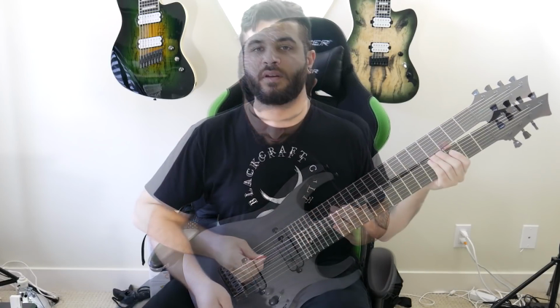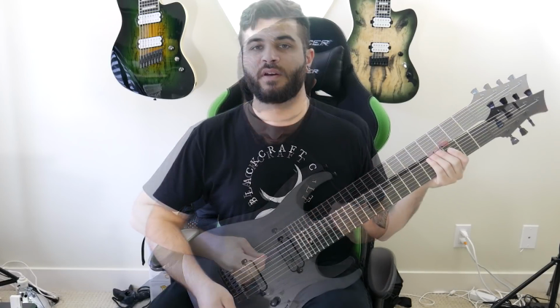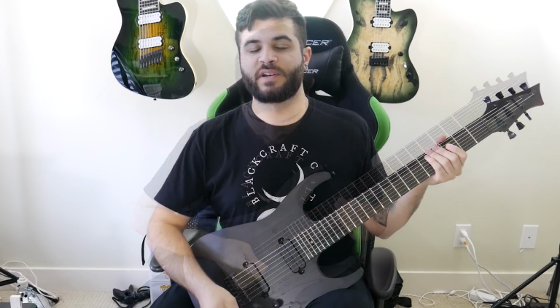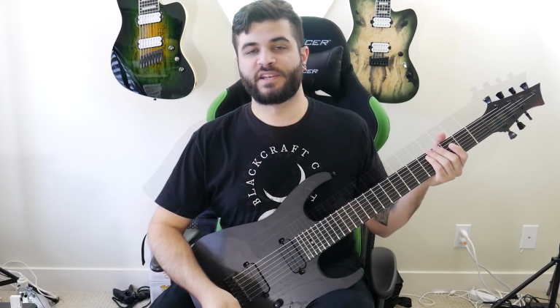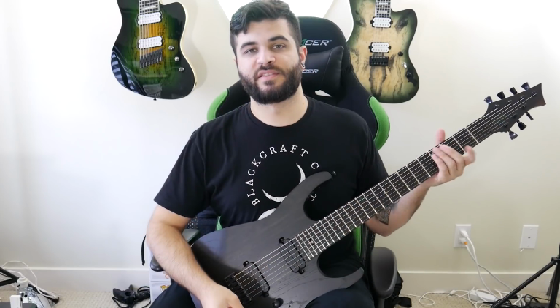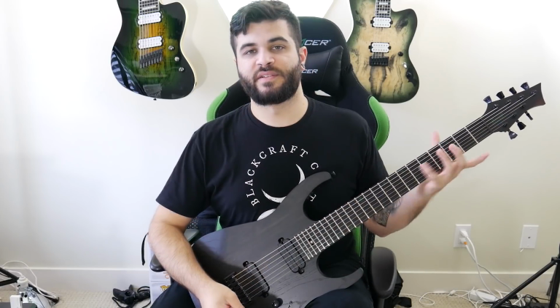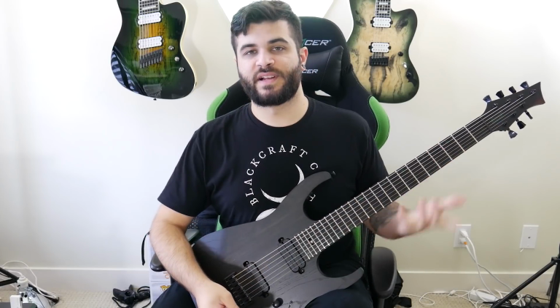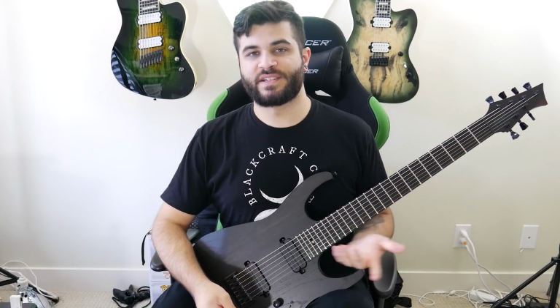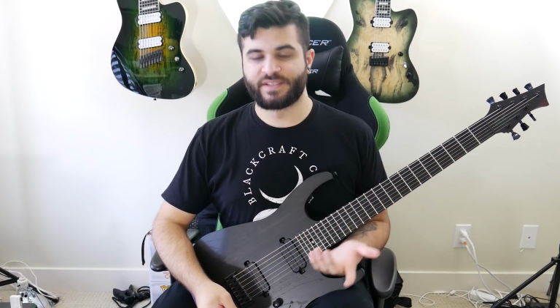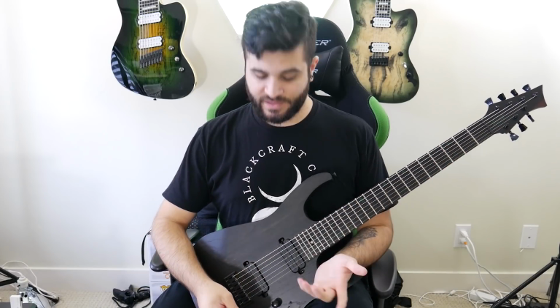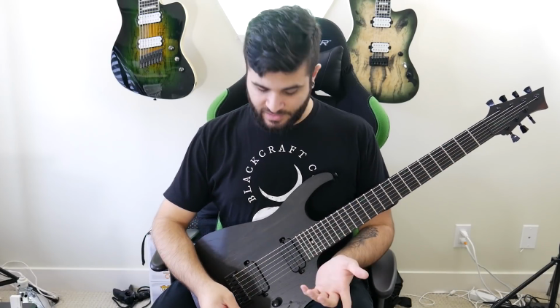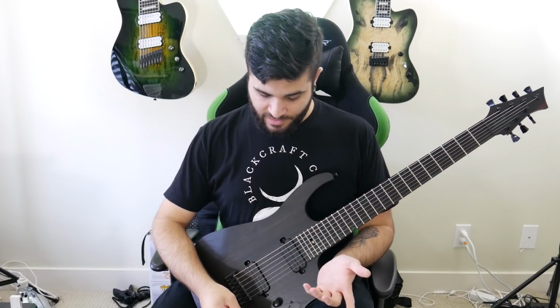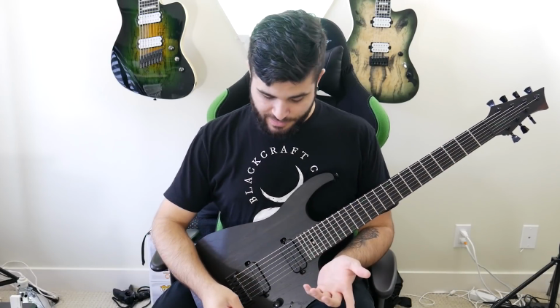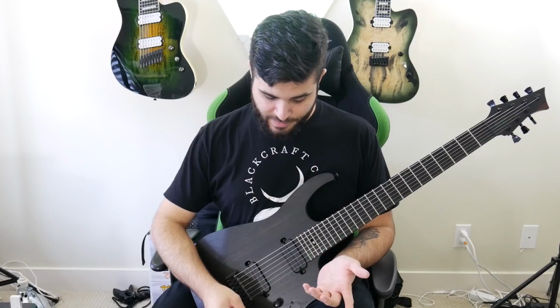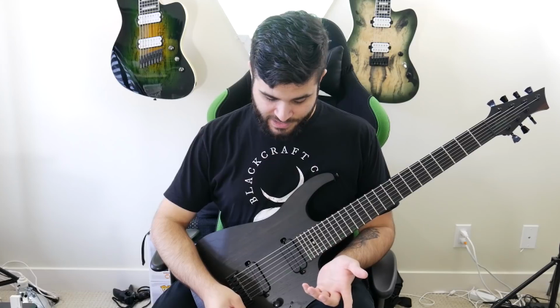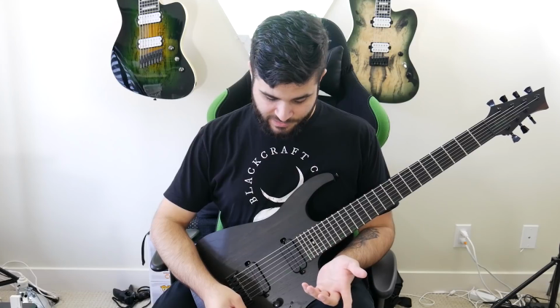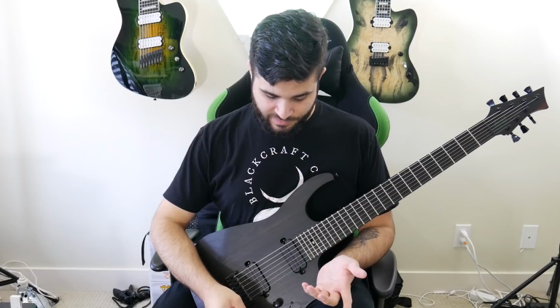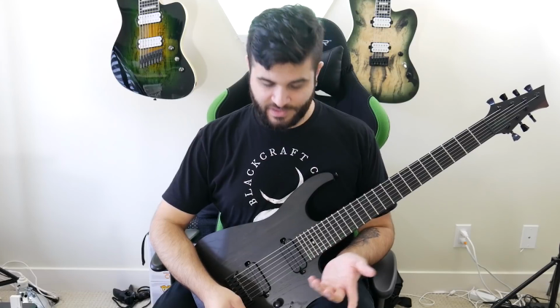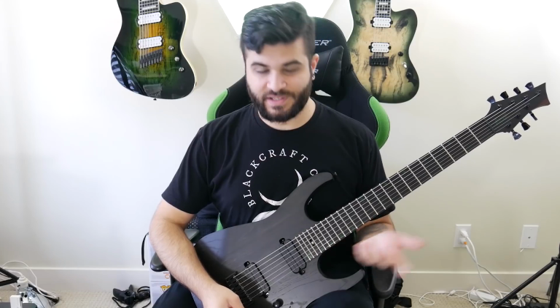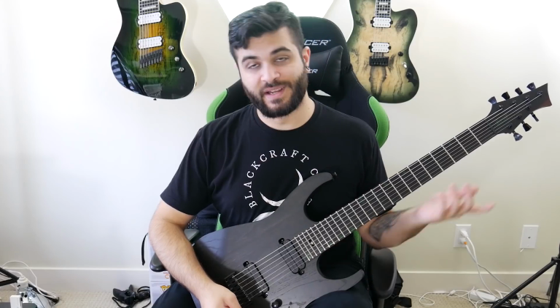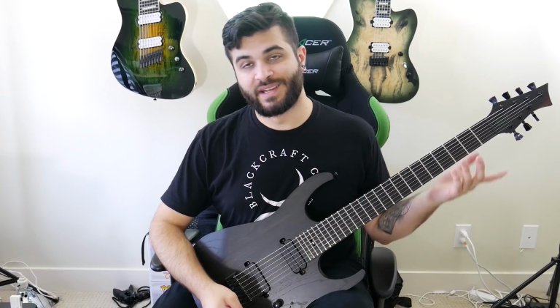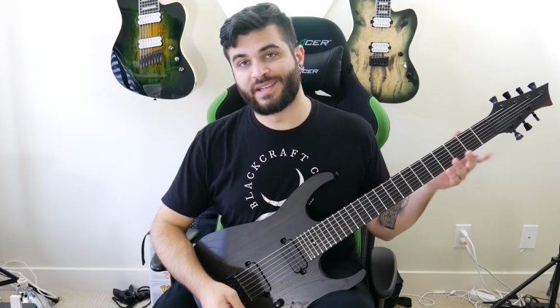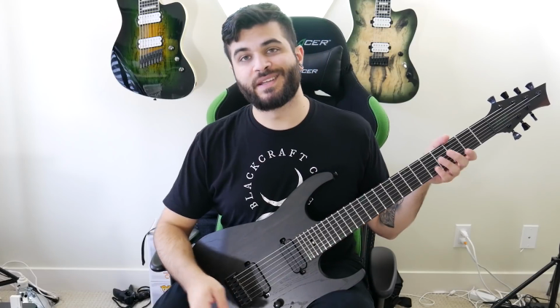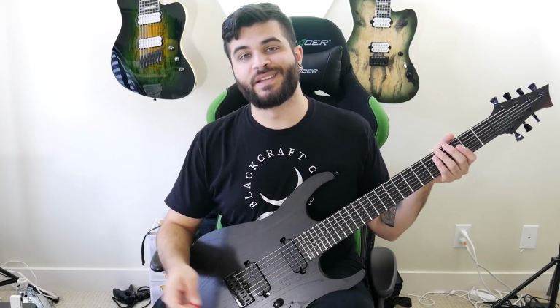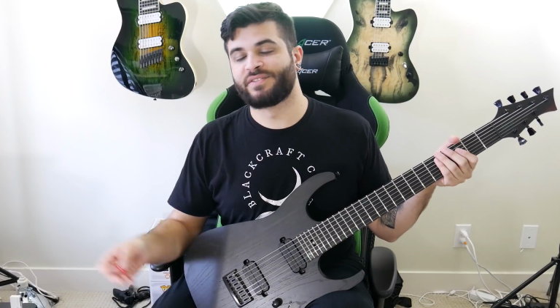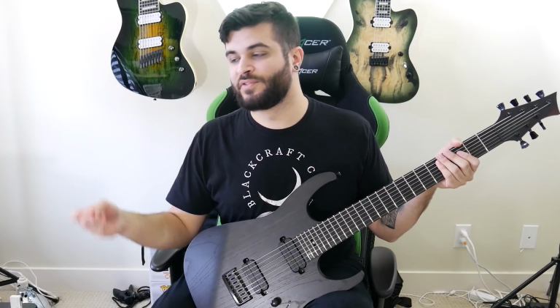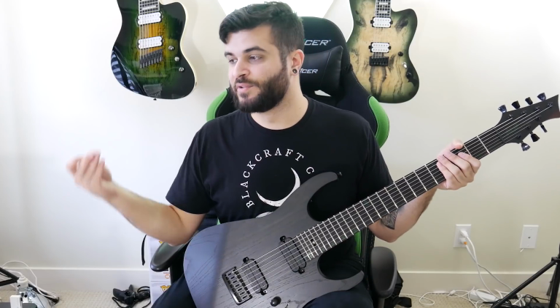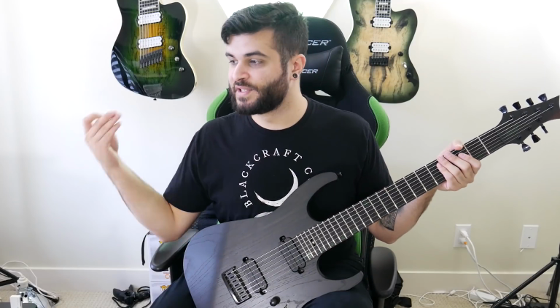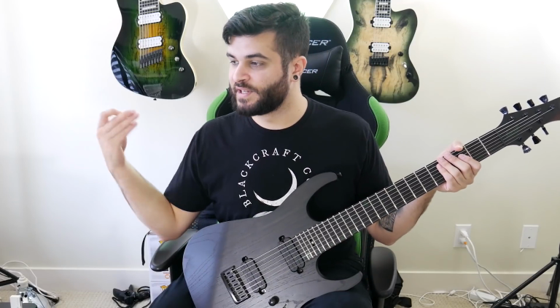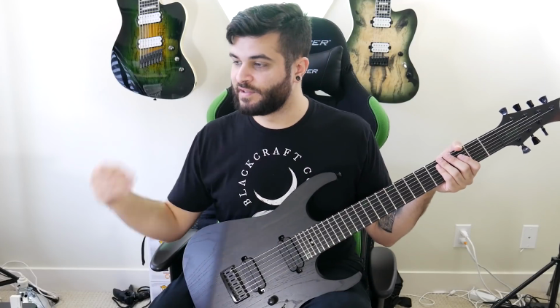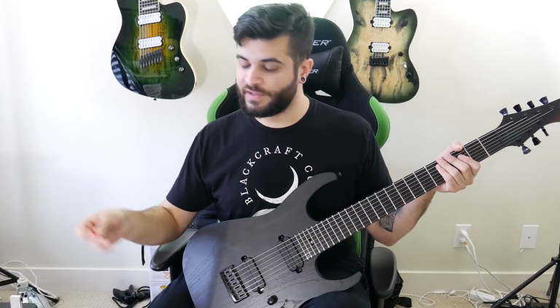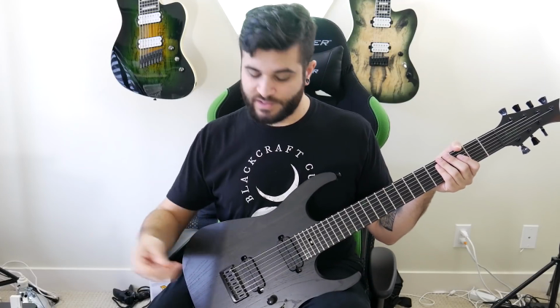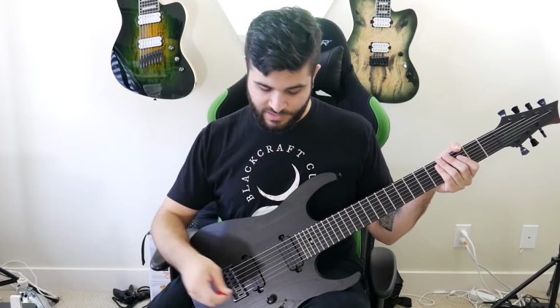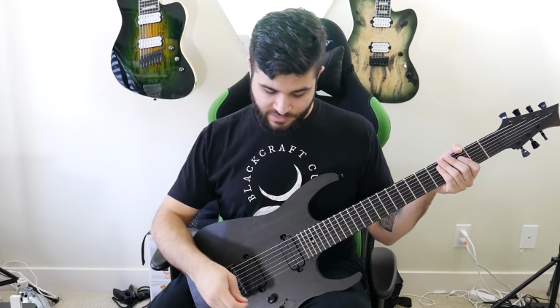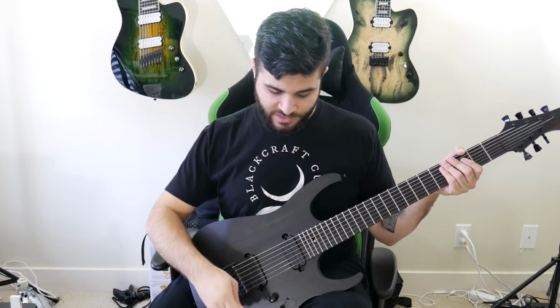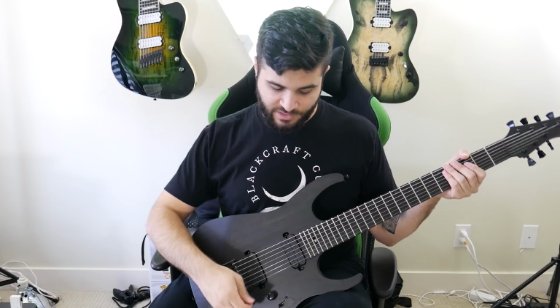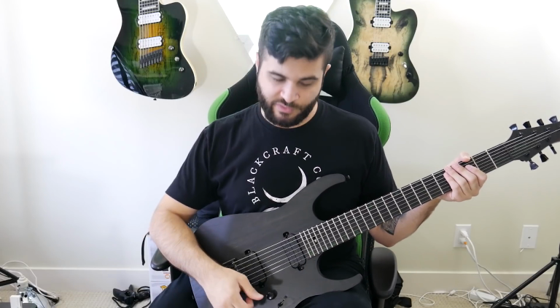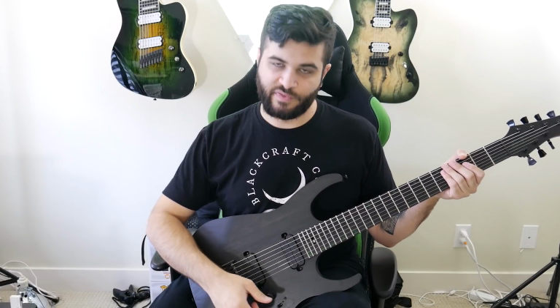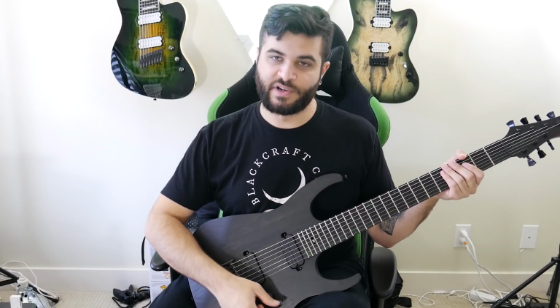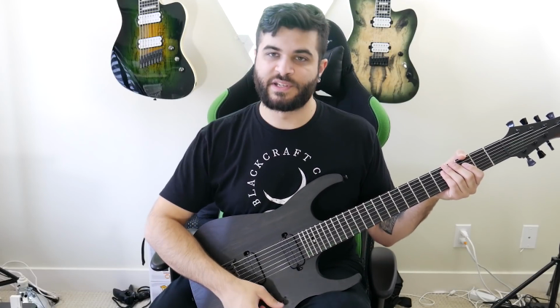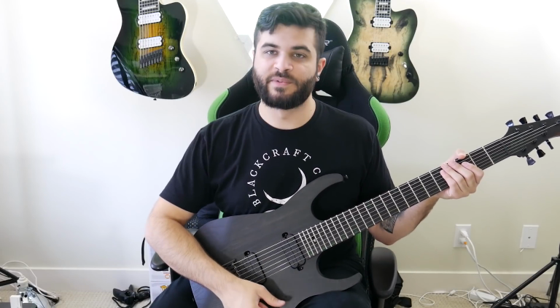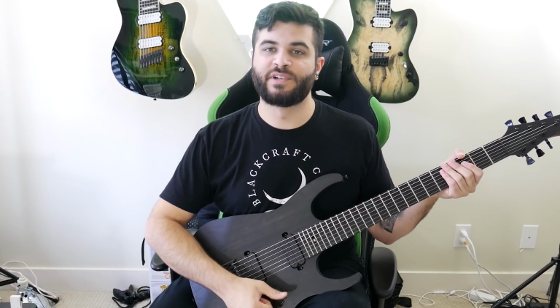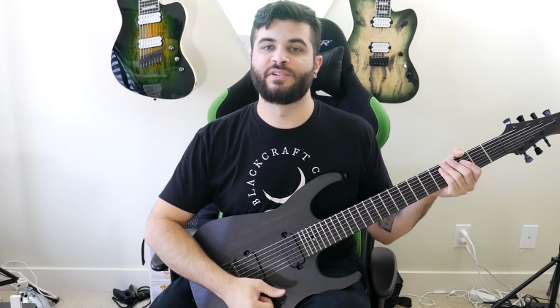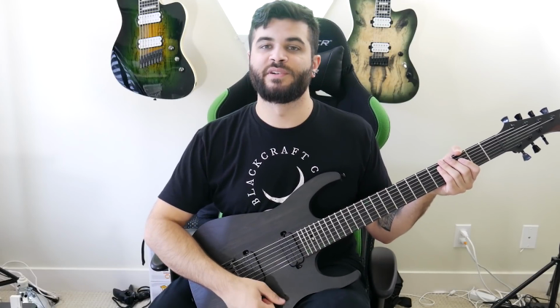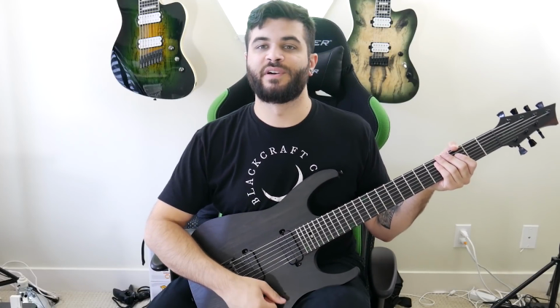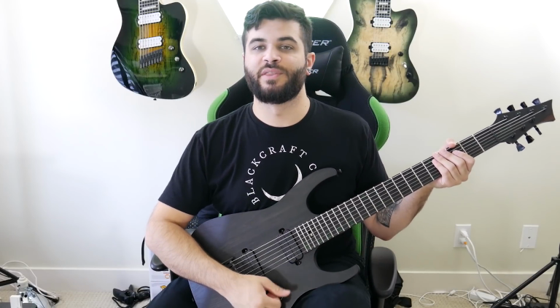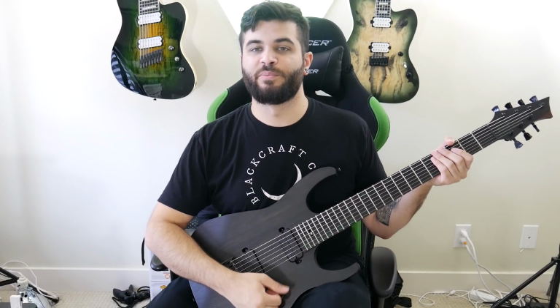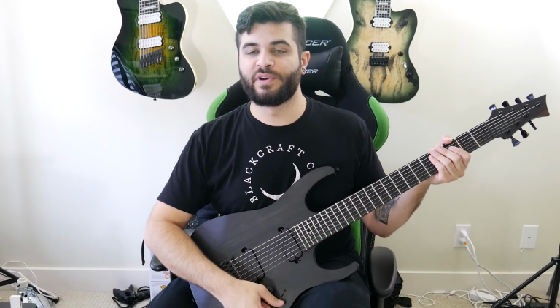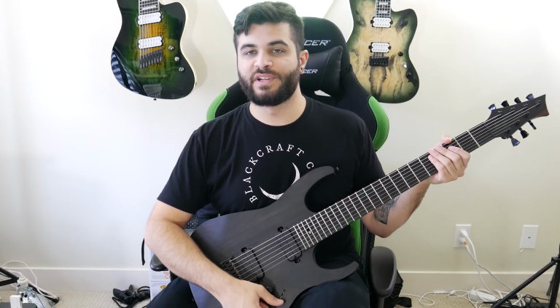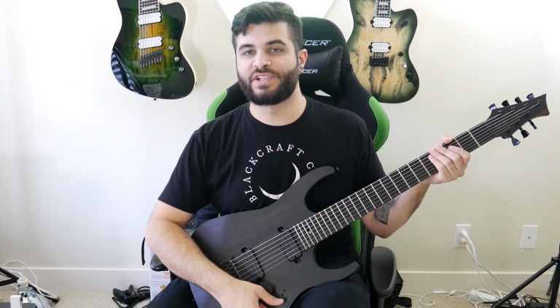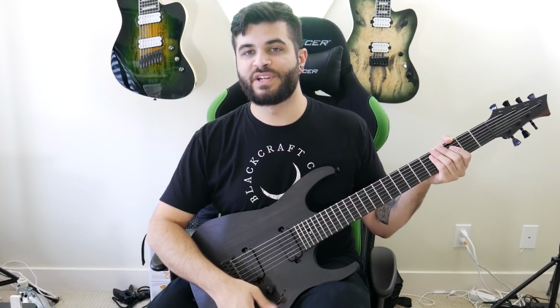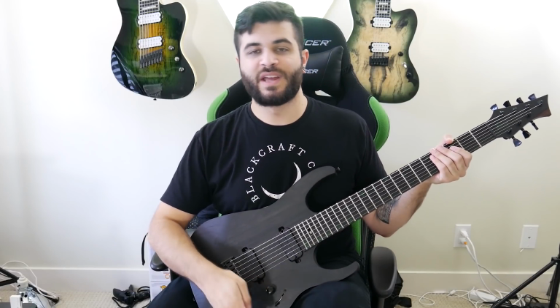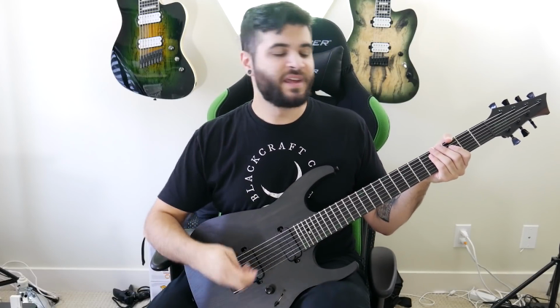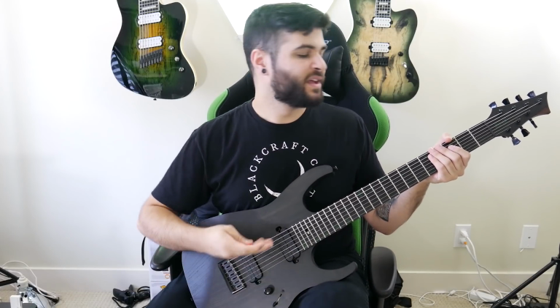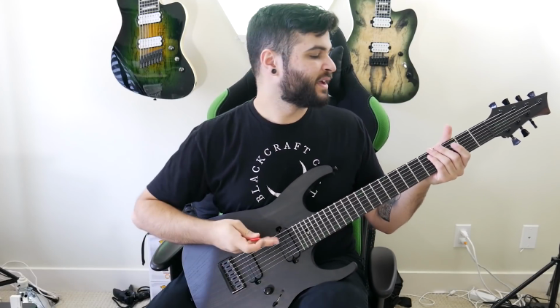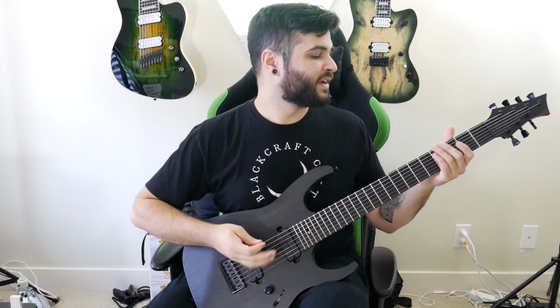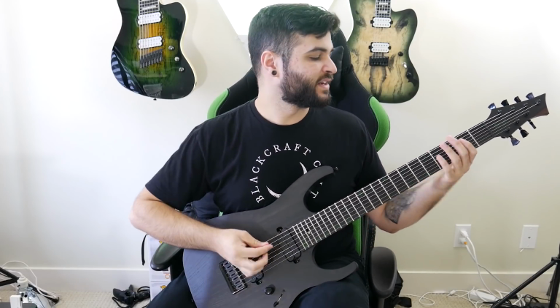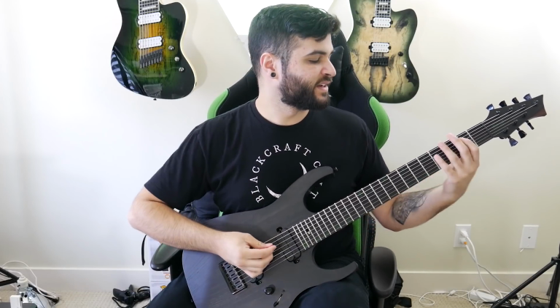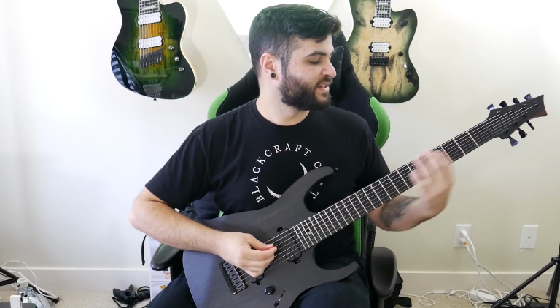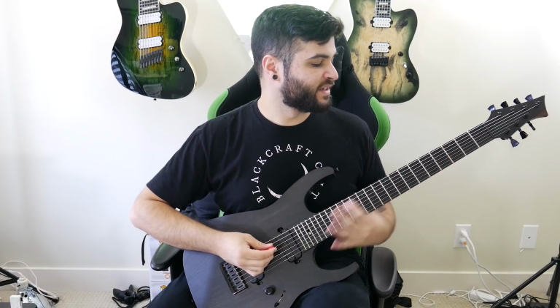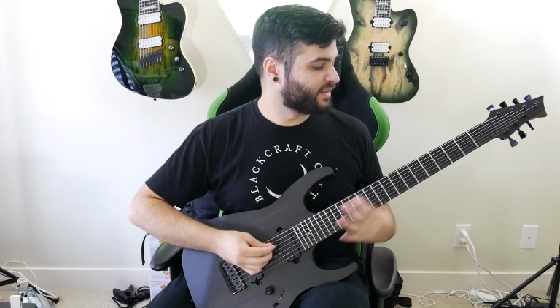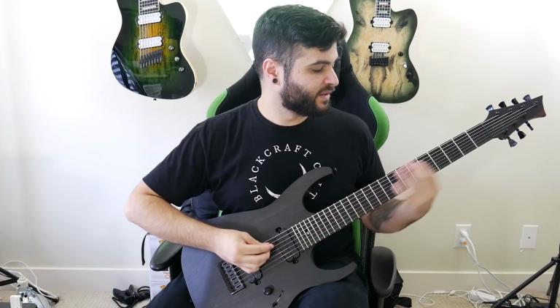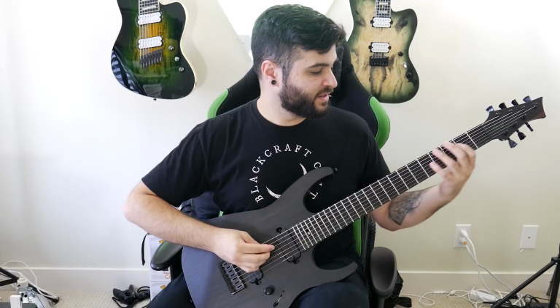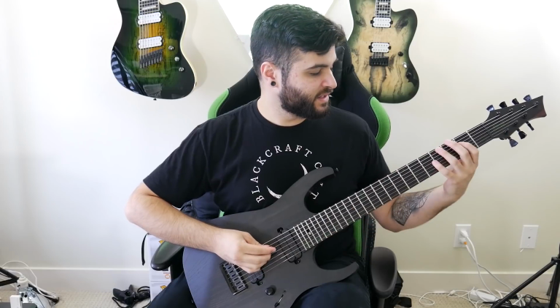Okay, so the last thing on the menu for today is, of course, a clean tone. First, I'm going to do it on the bridge pickup, and it sounds like this.